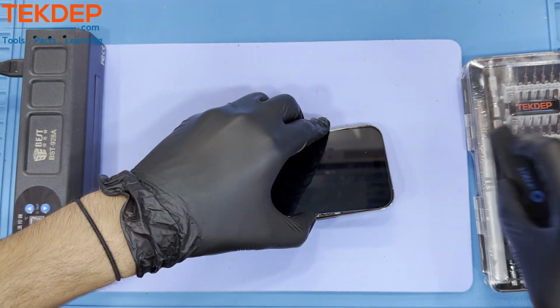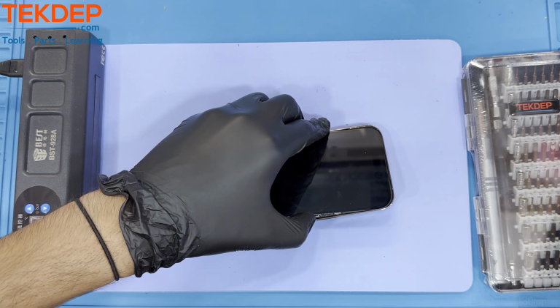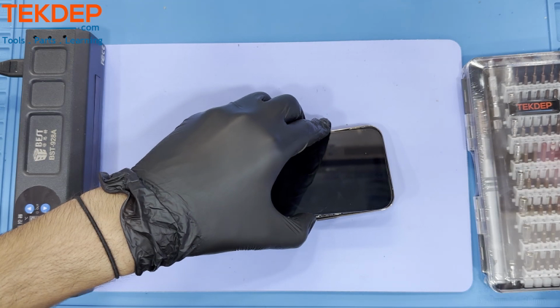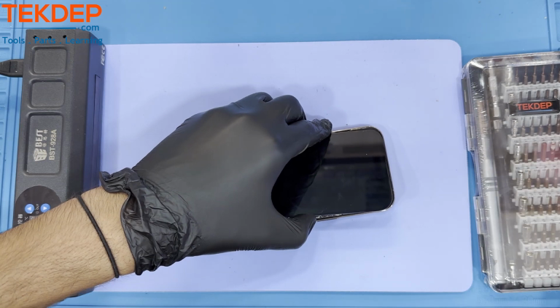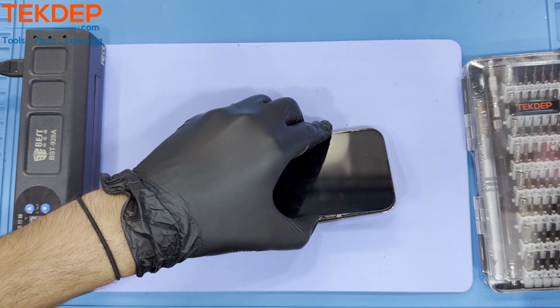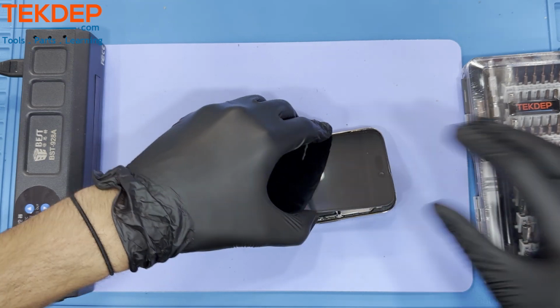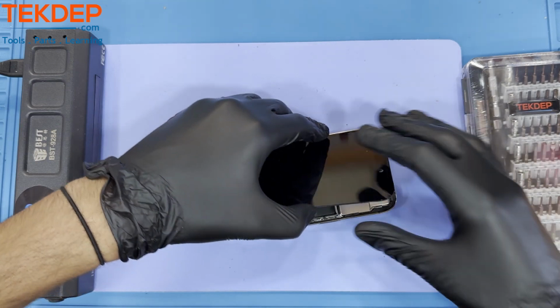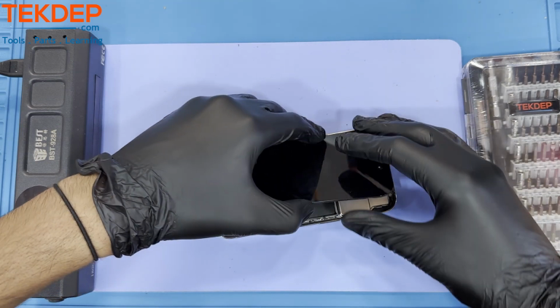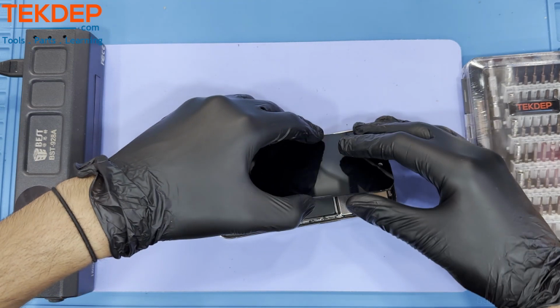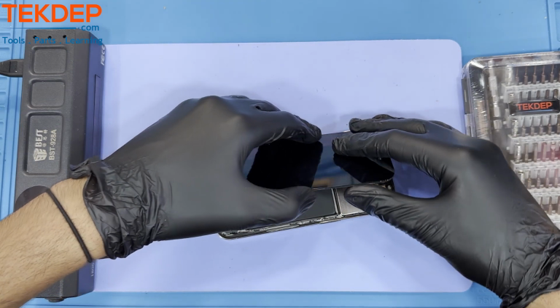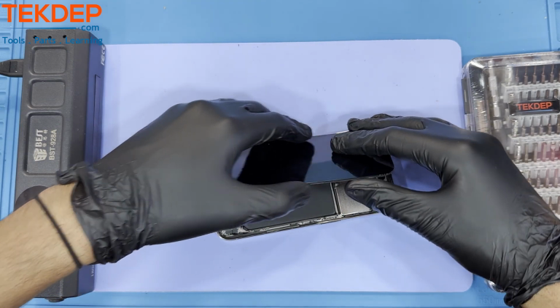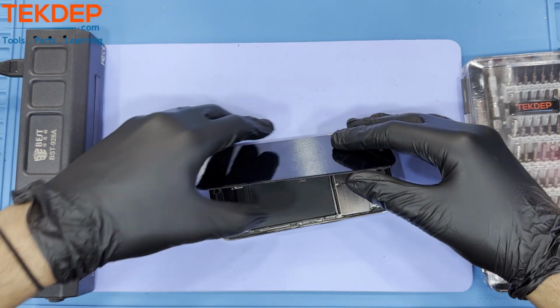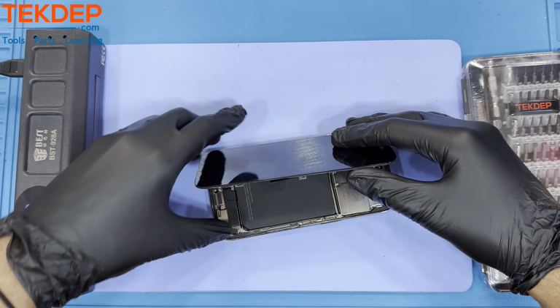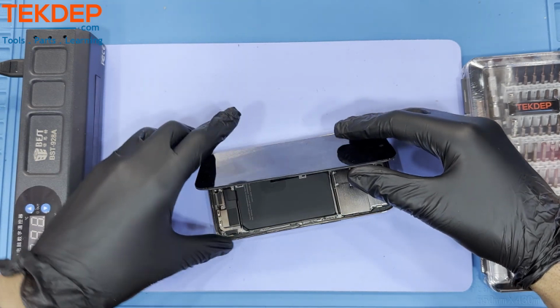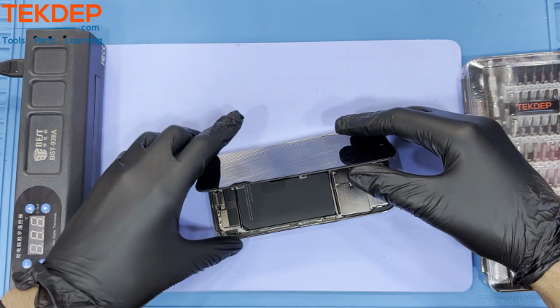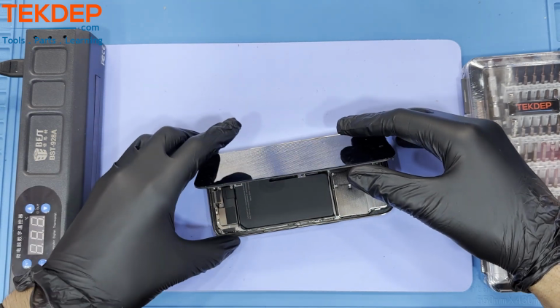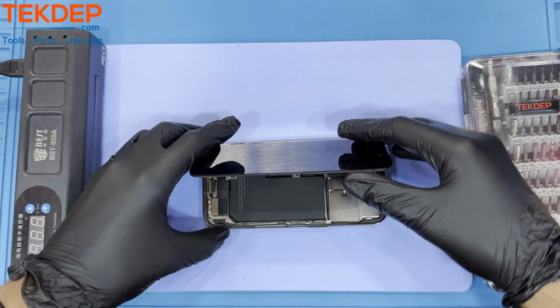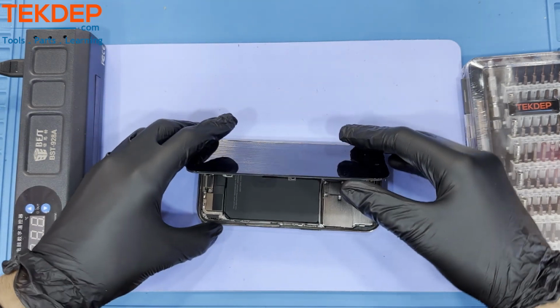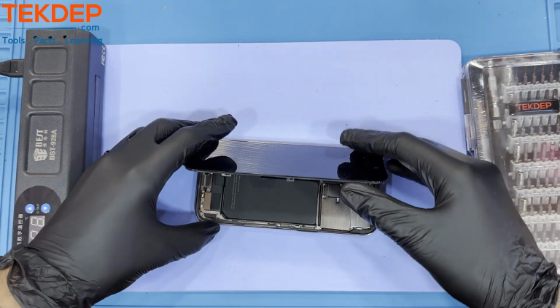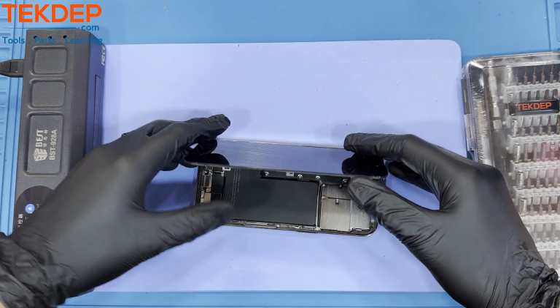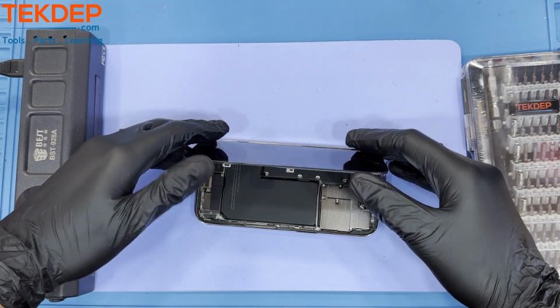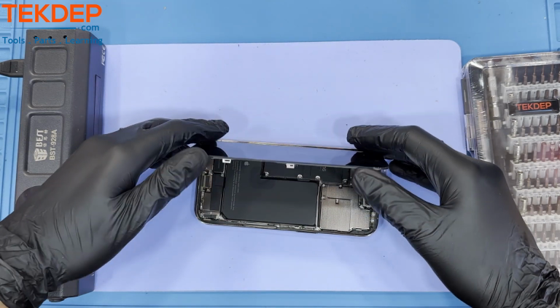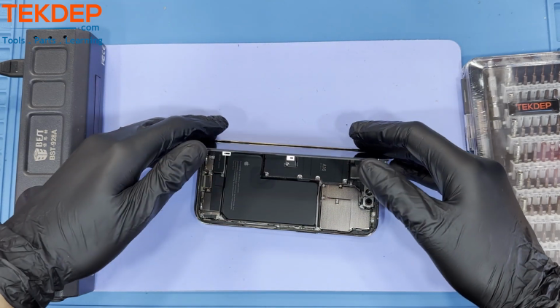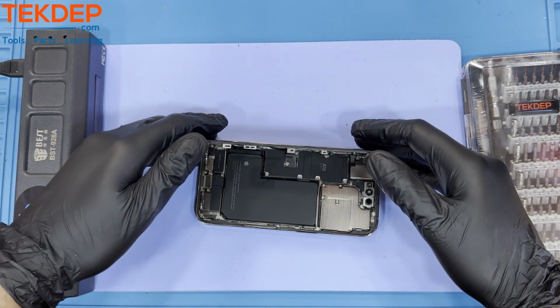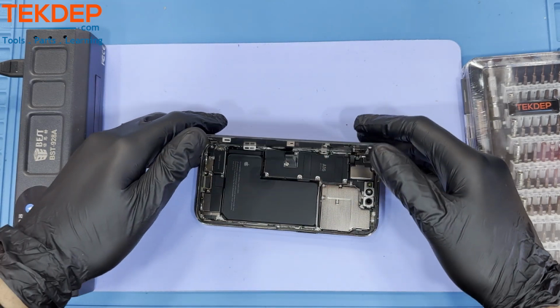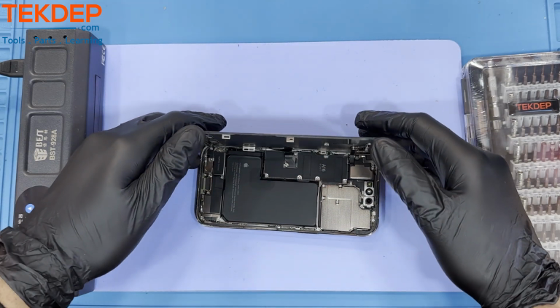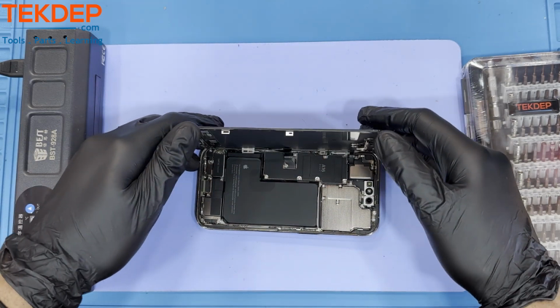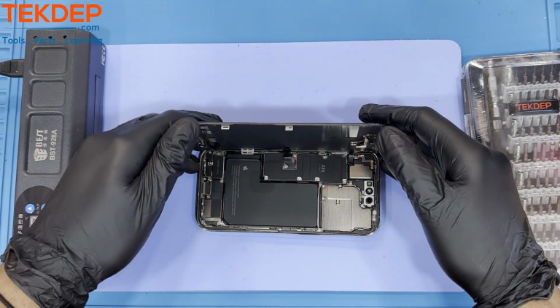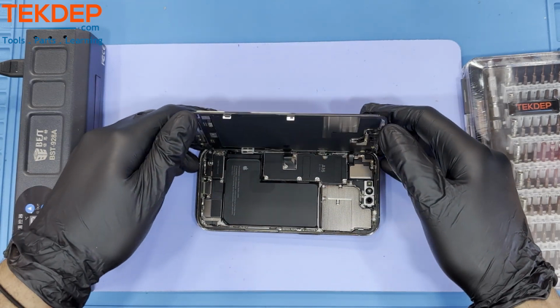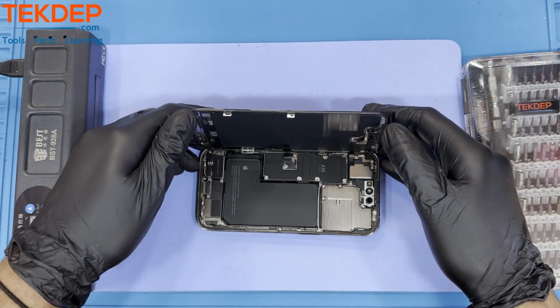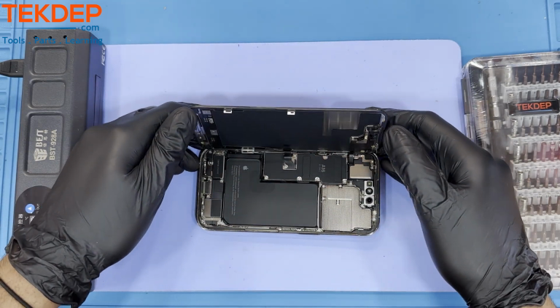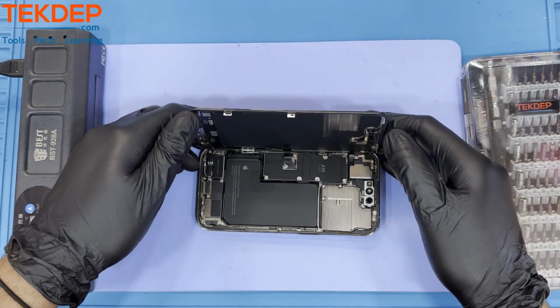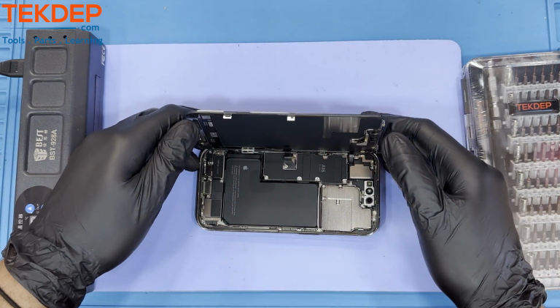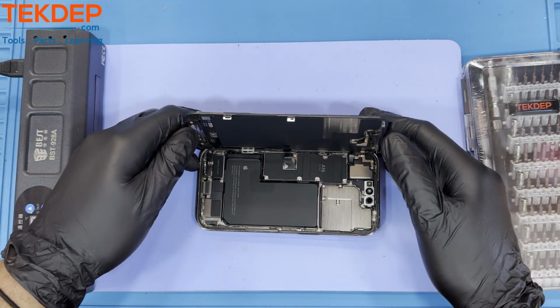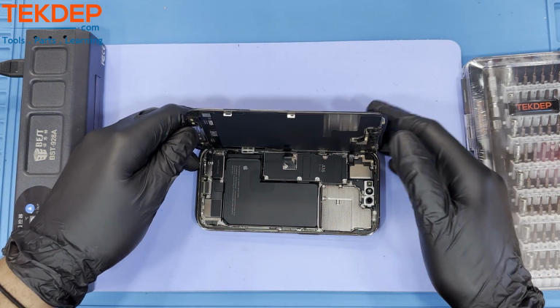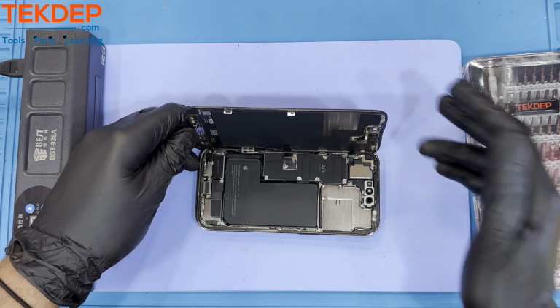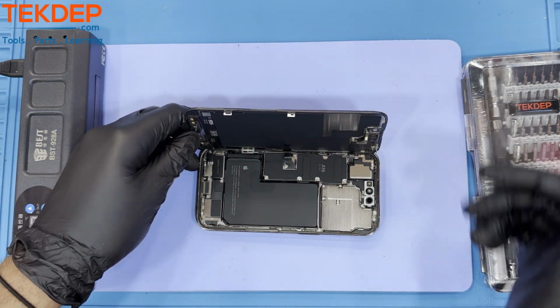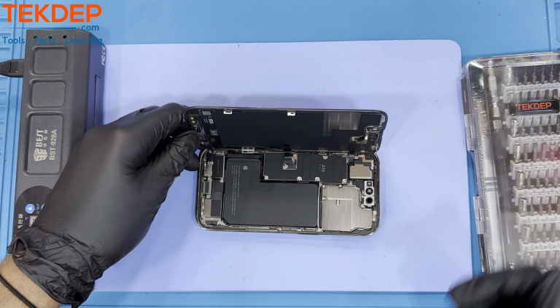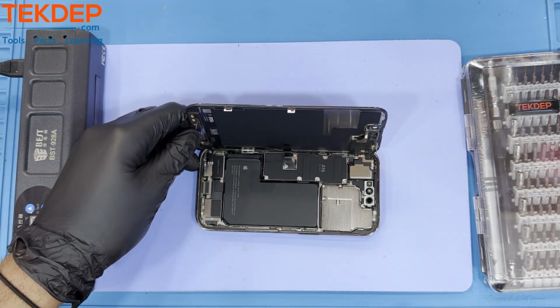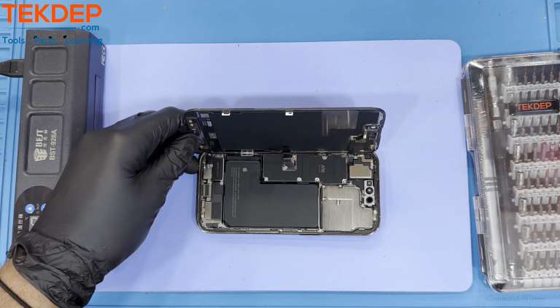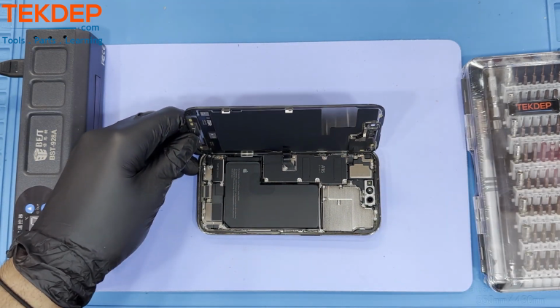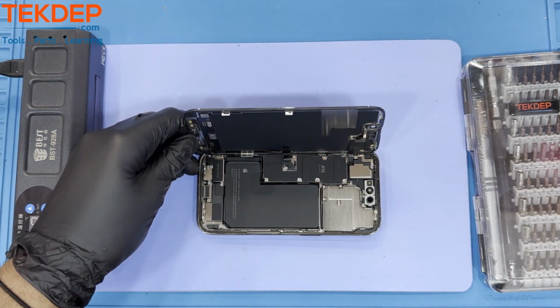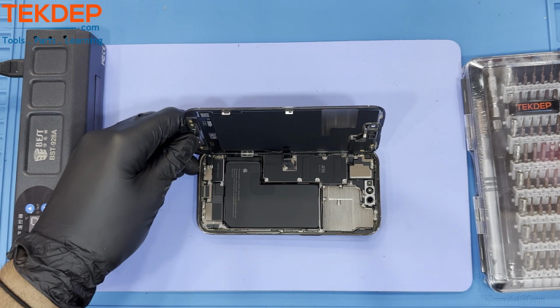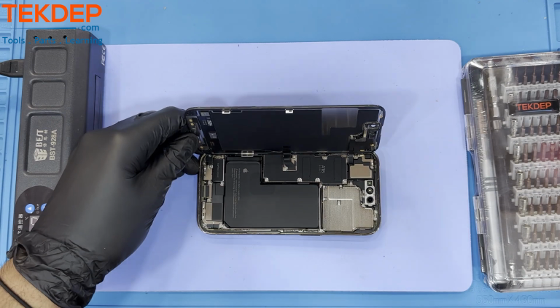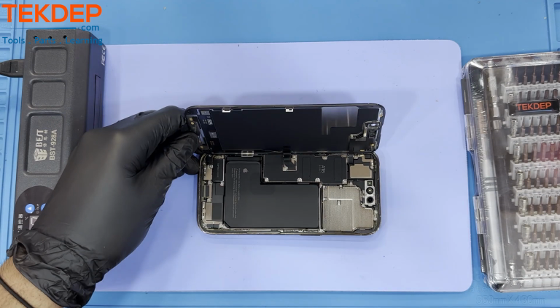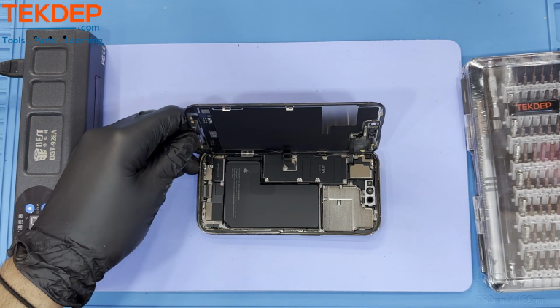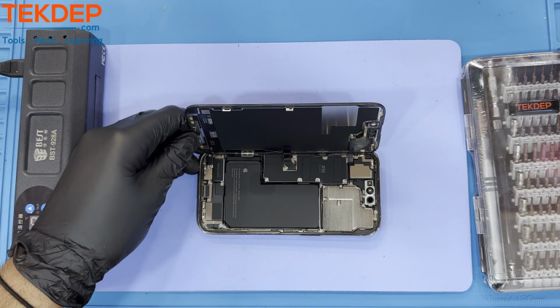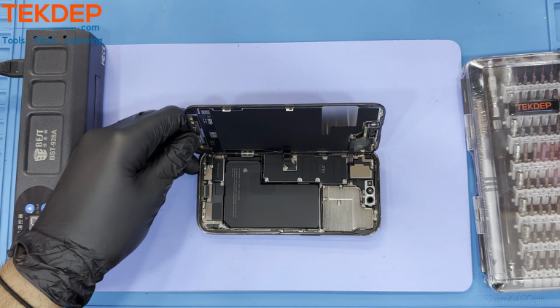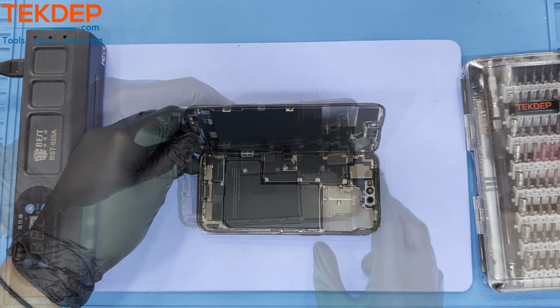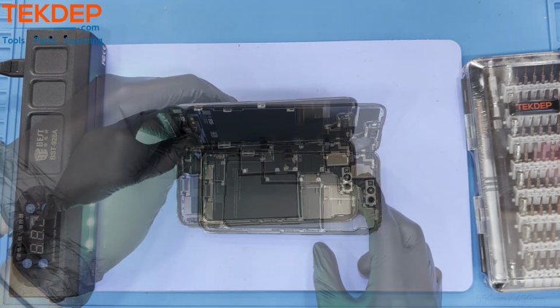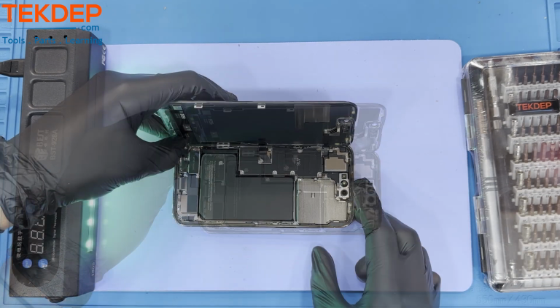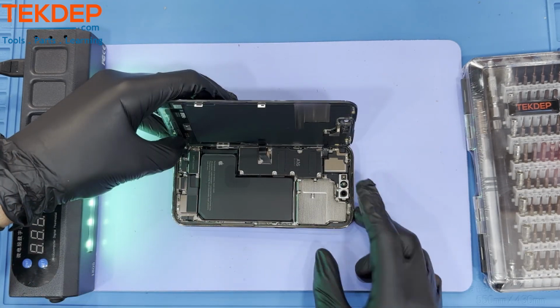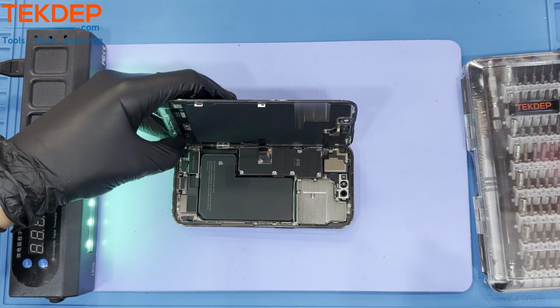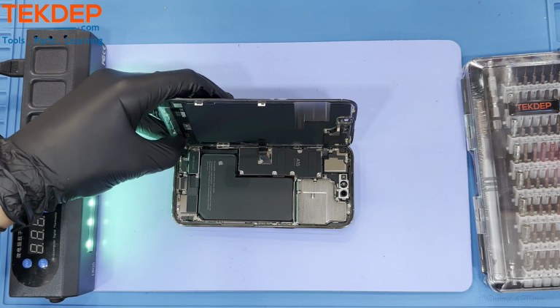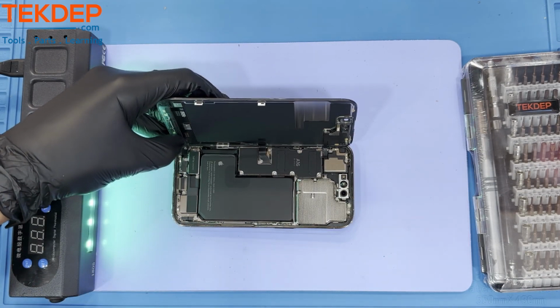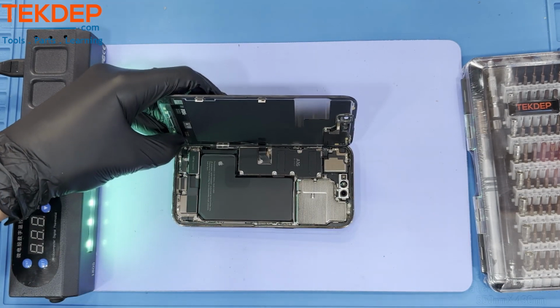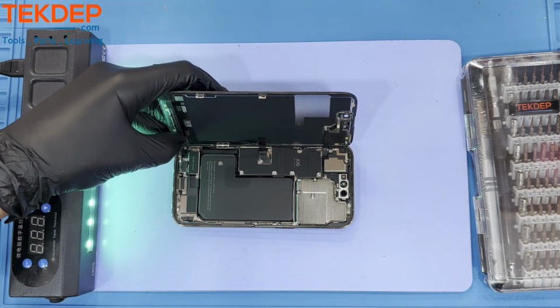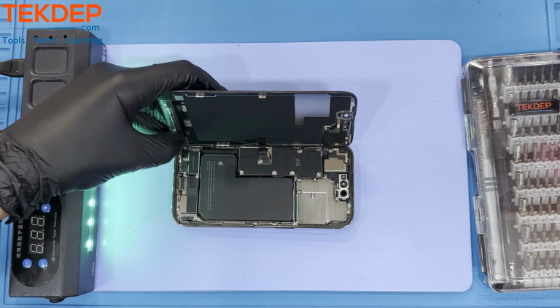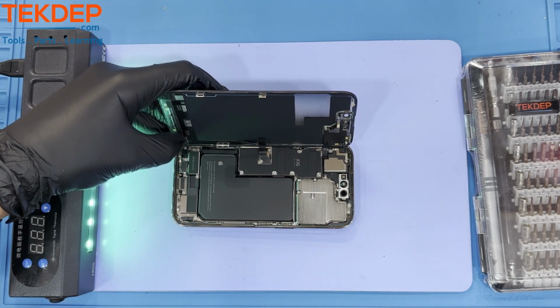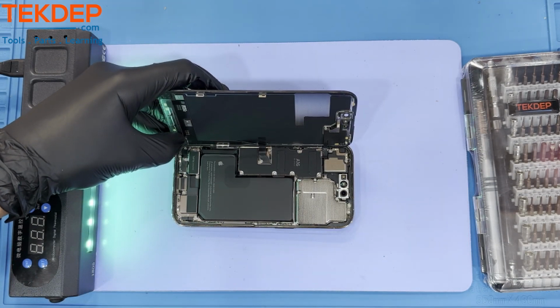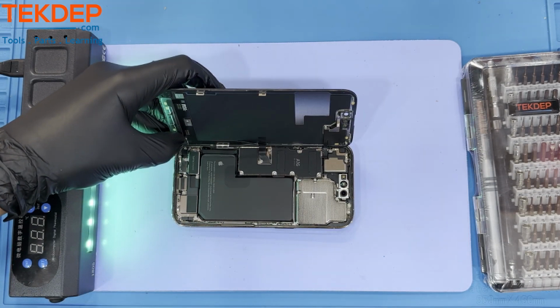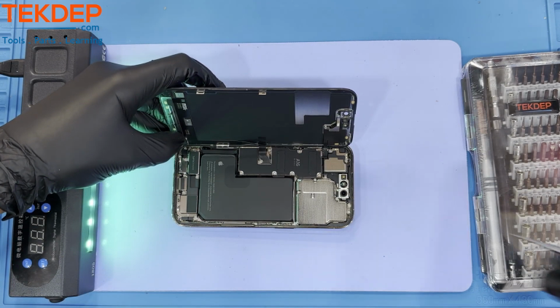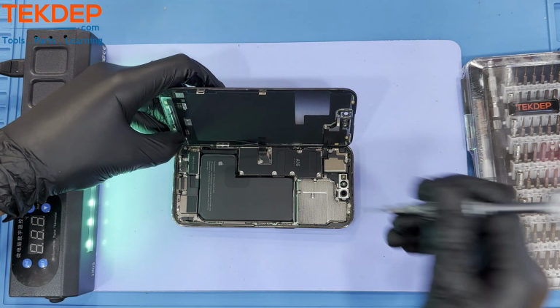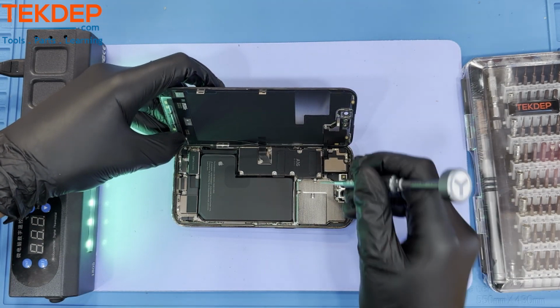Gently tilt the screen up, making sure to not tear the cables running to the LCD. We must now remove the cover over the mainboard.